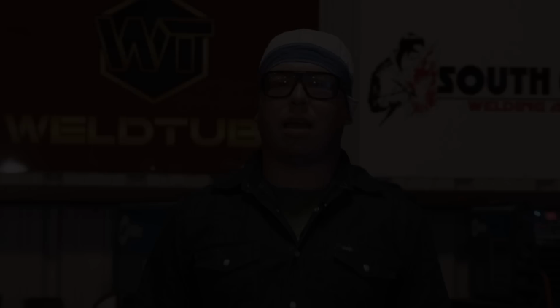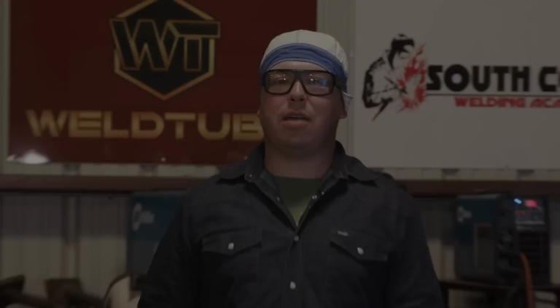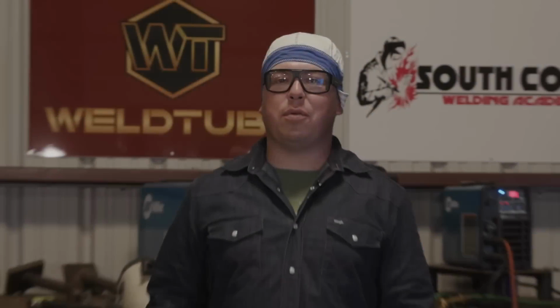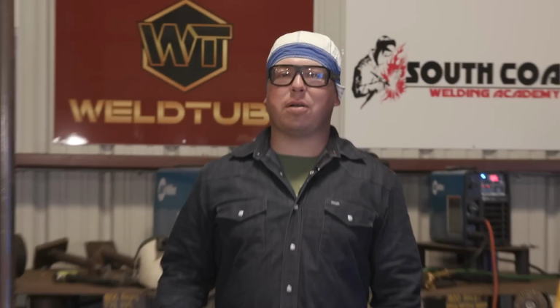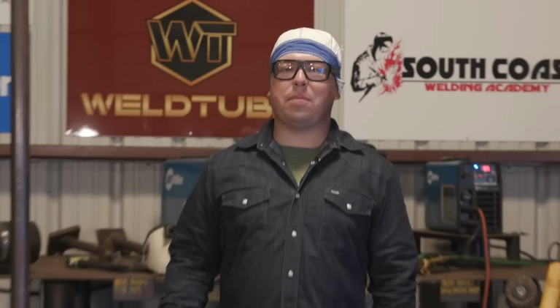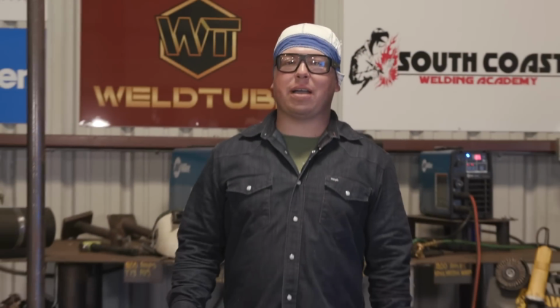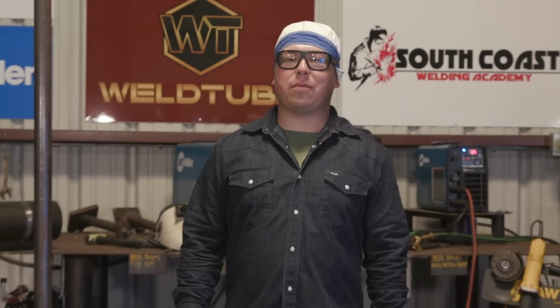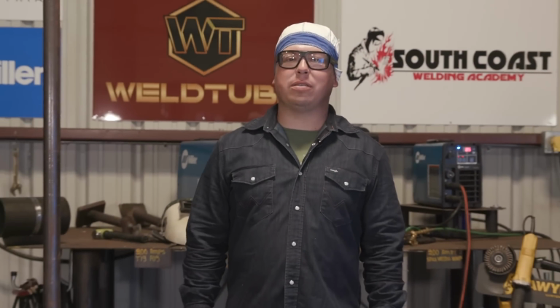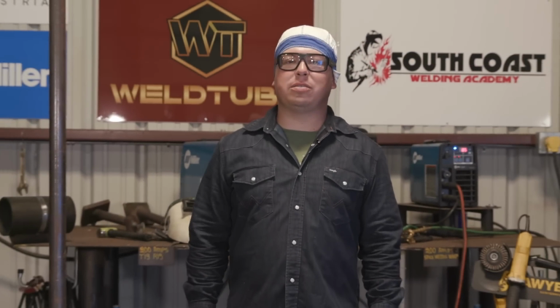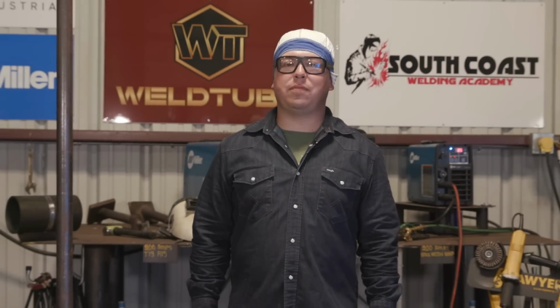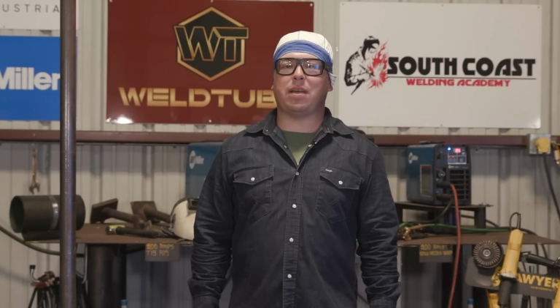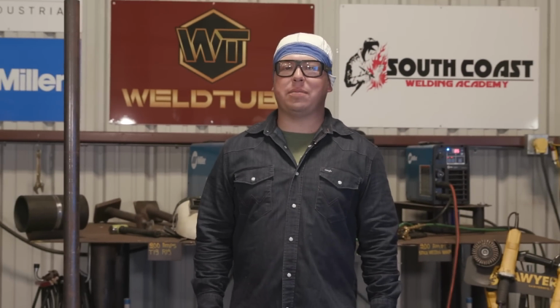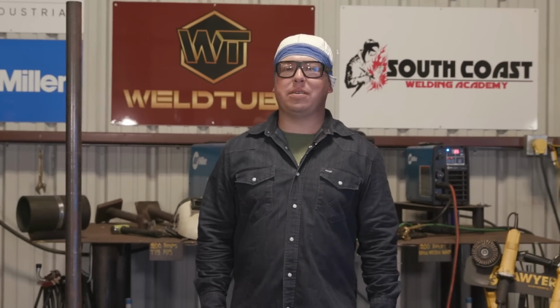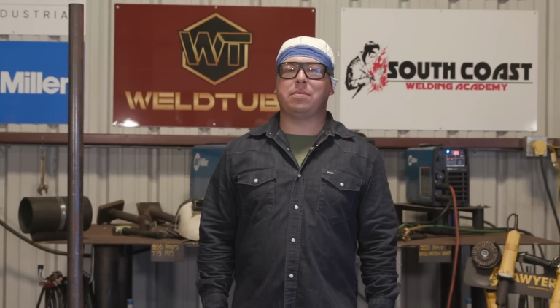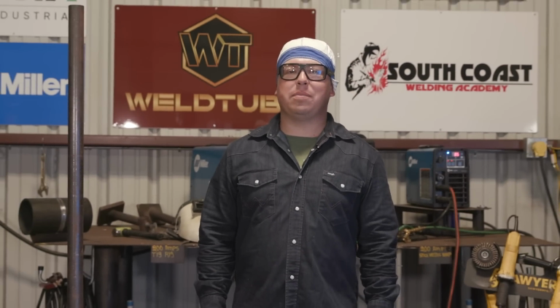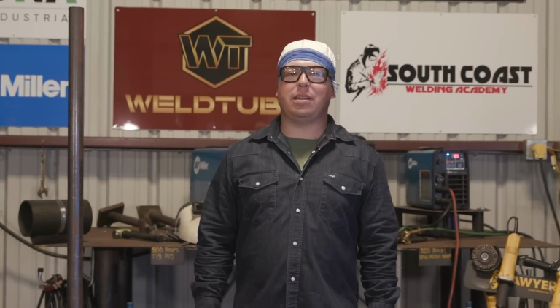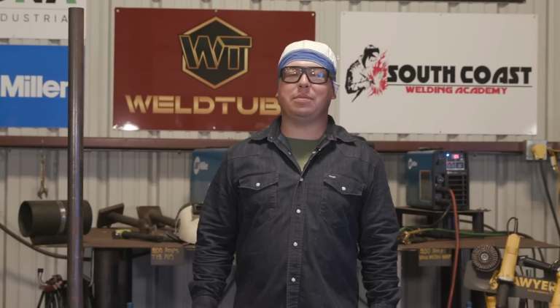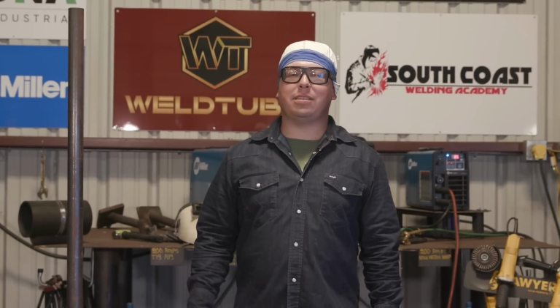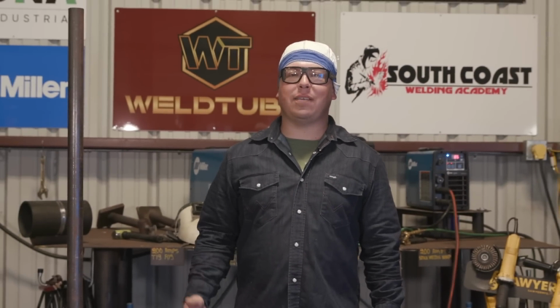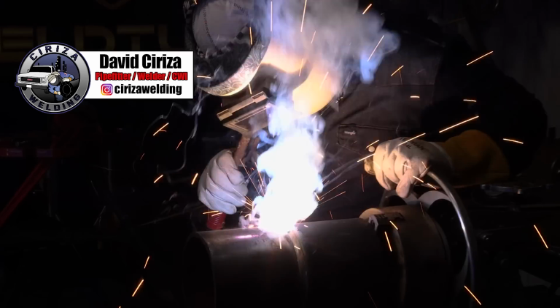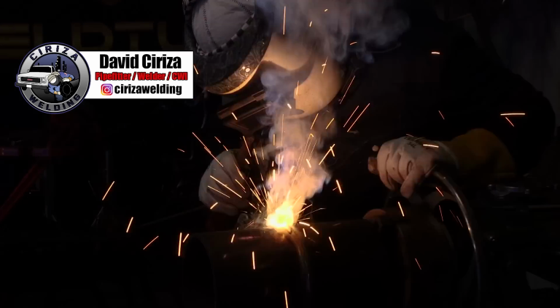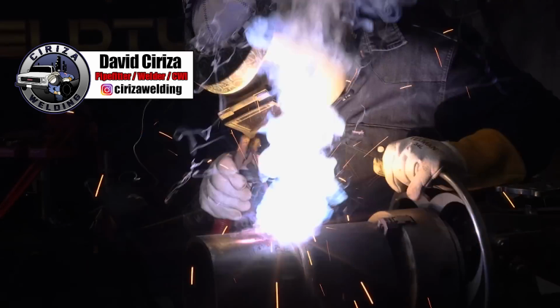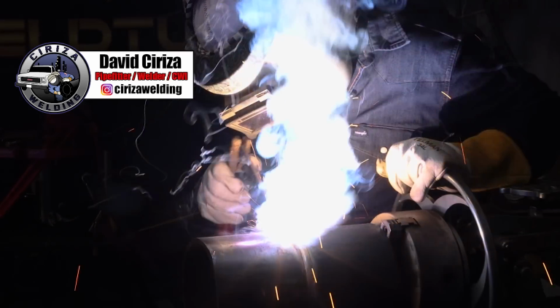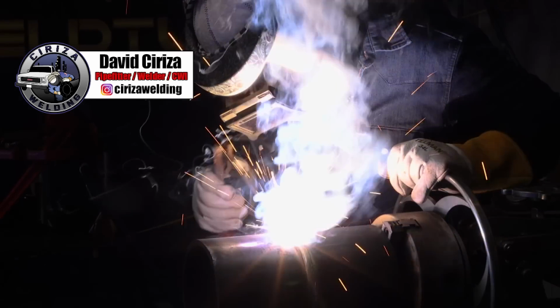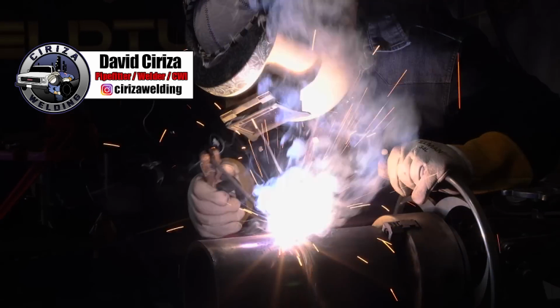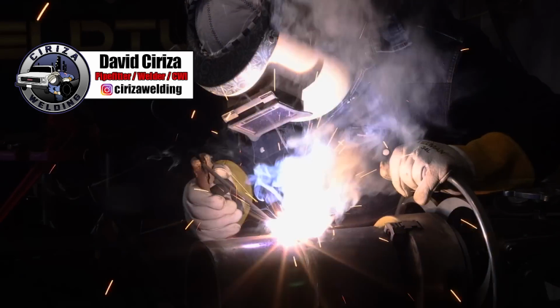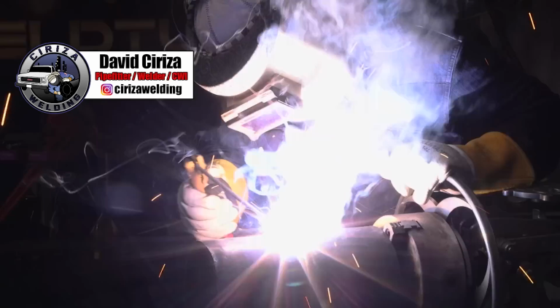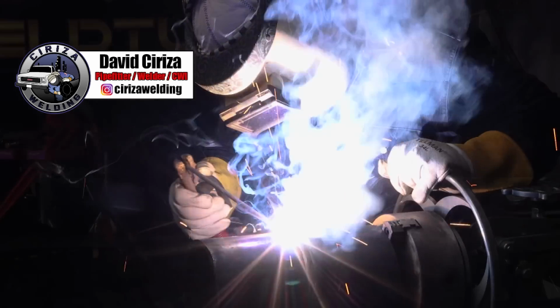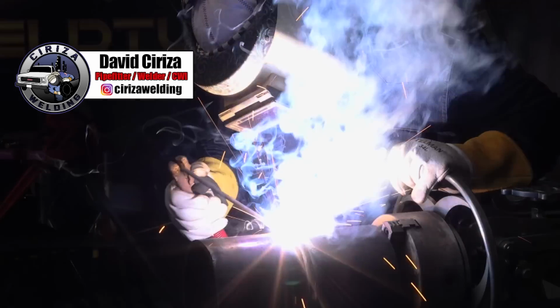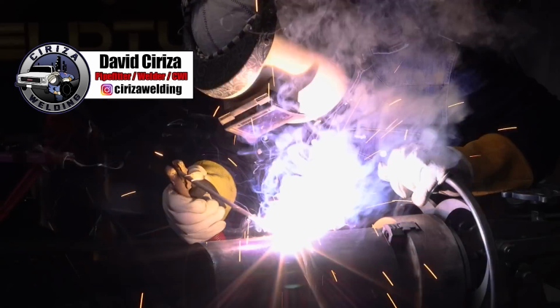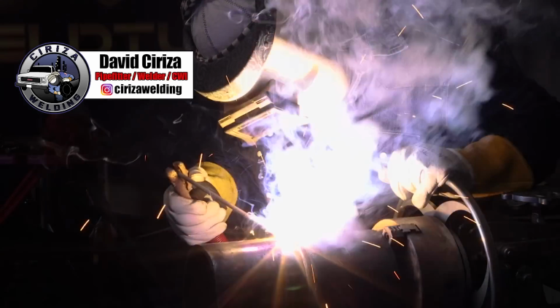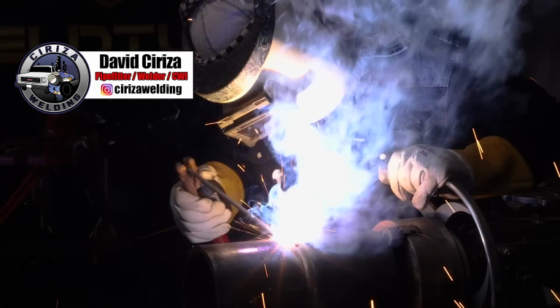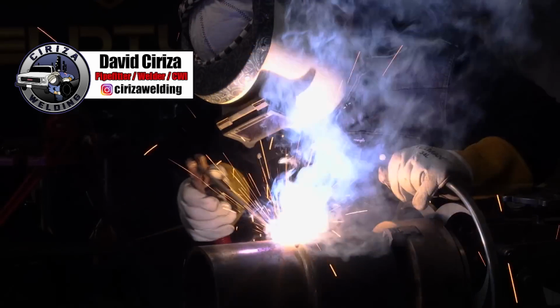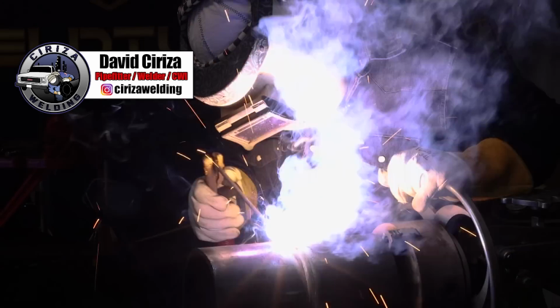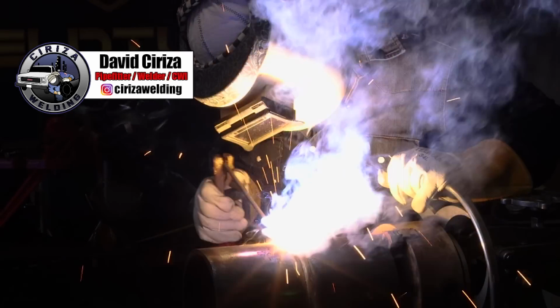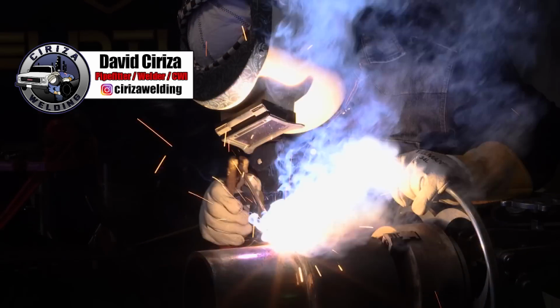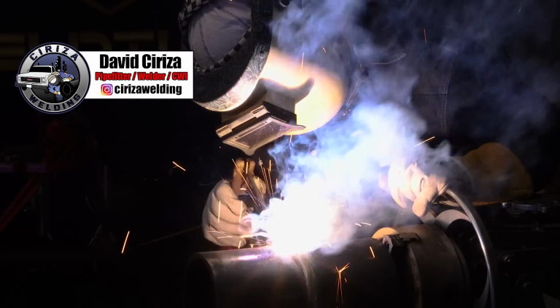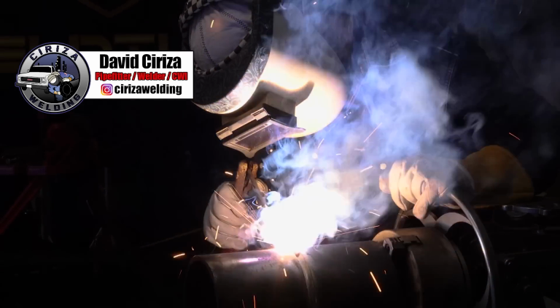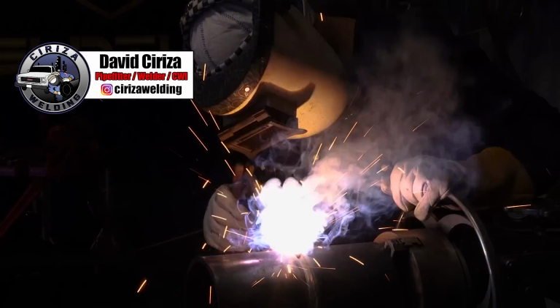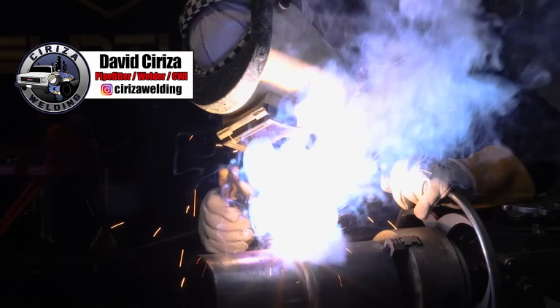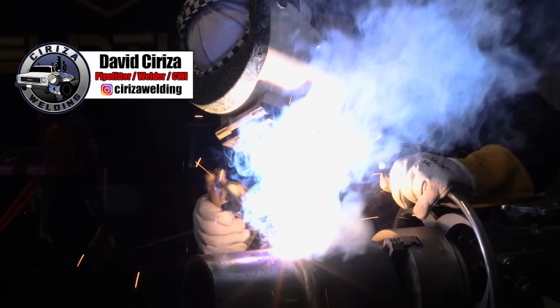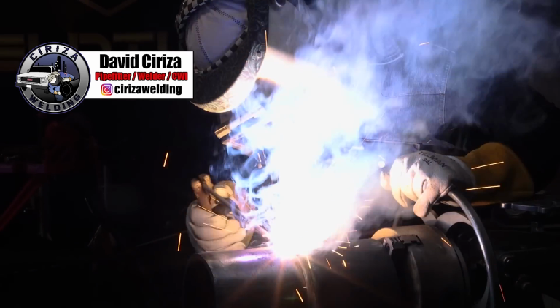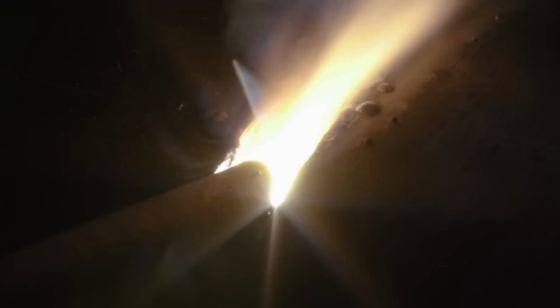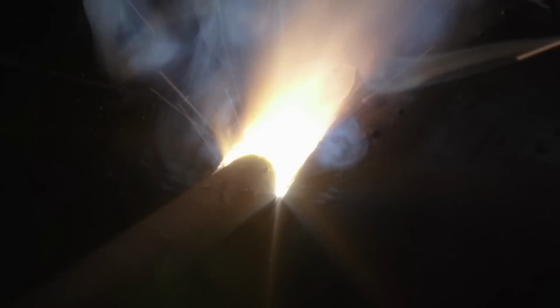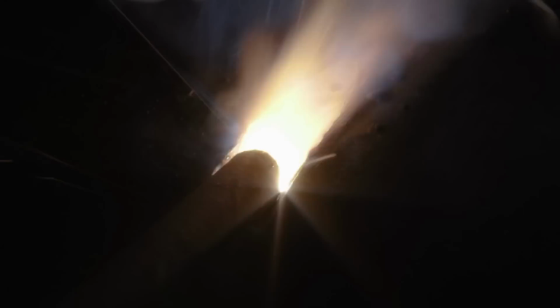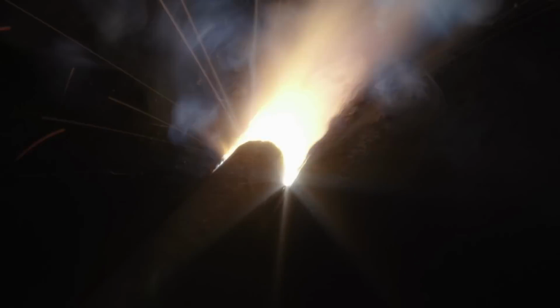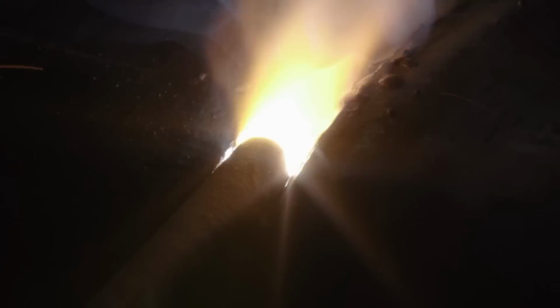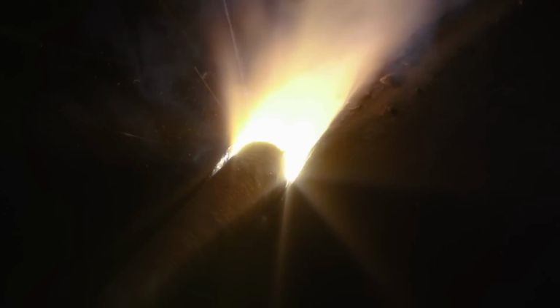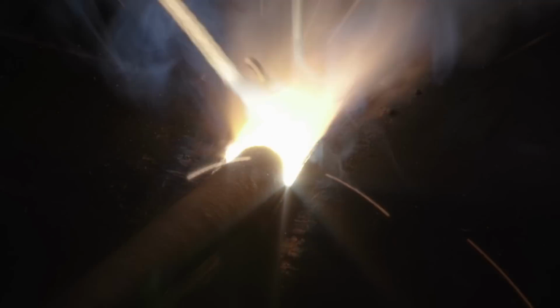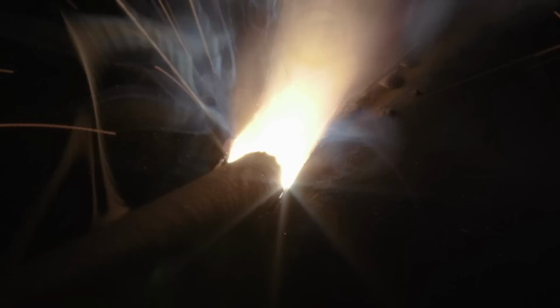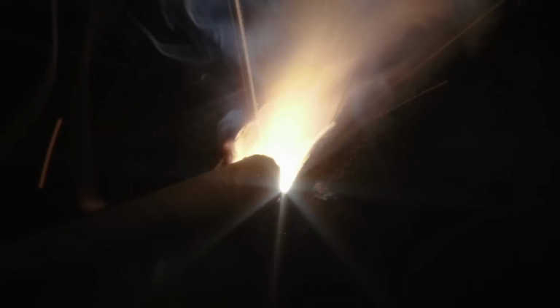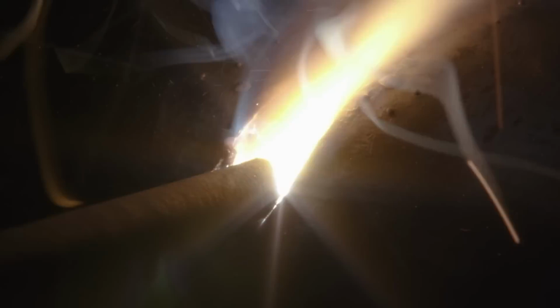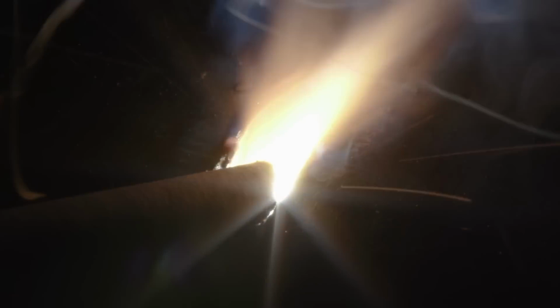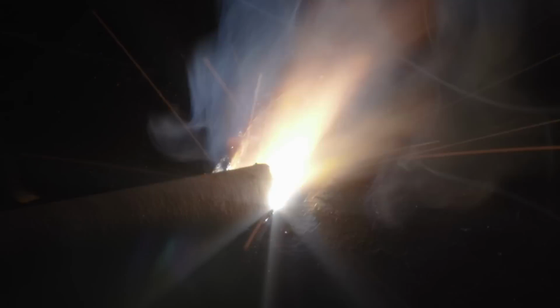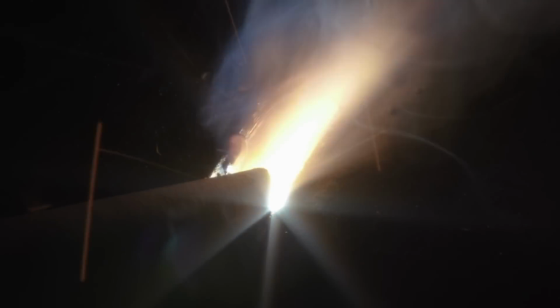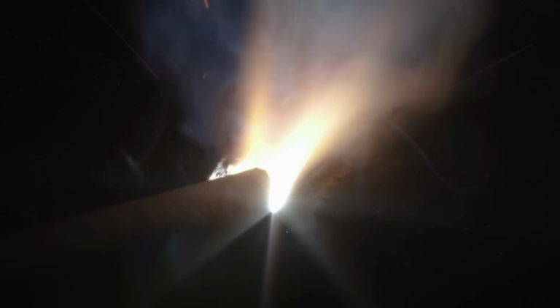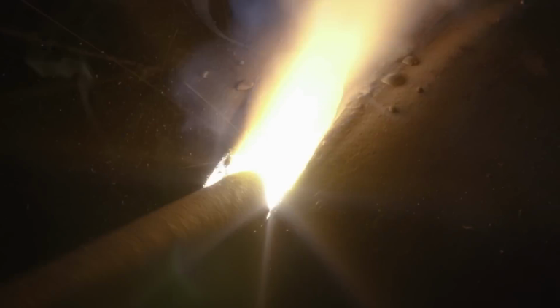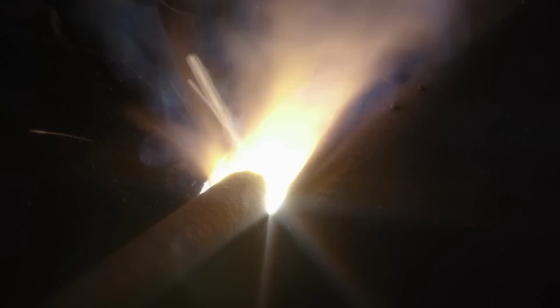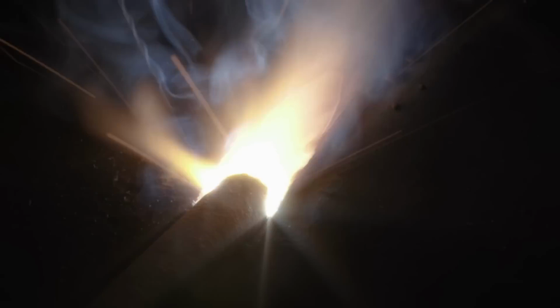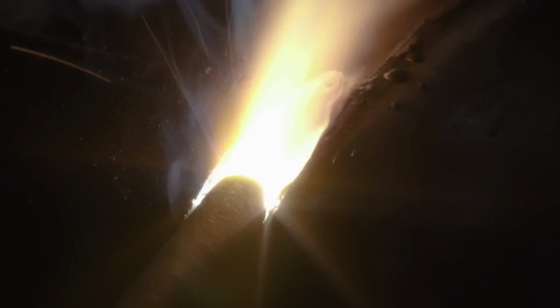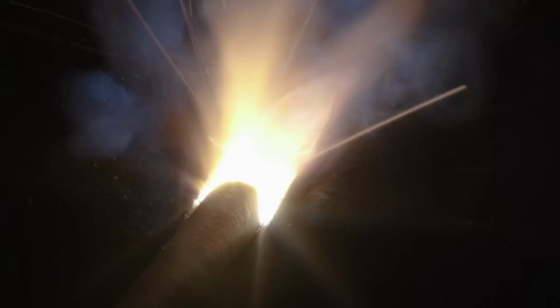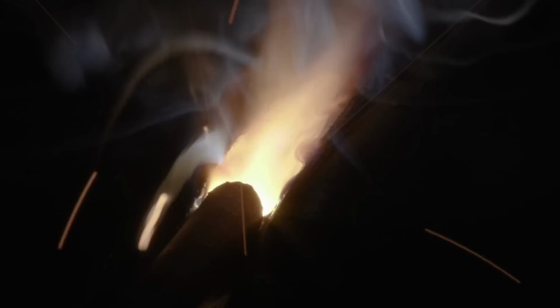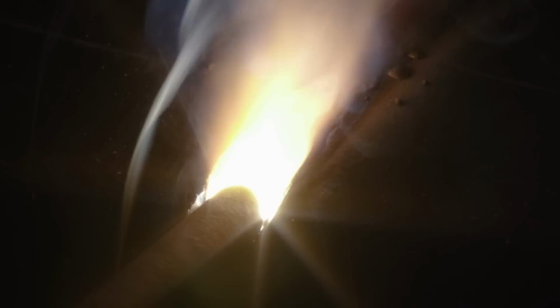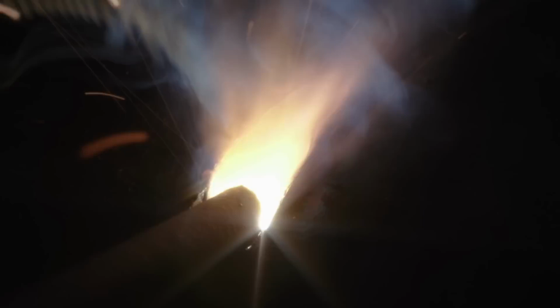Hi, welcome back, WellCube family. My name is David Tirisa, and today I'm going to be showing you the walking the rod technique on the 6-inch rollout.